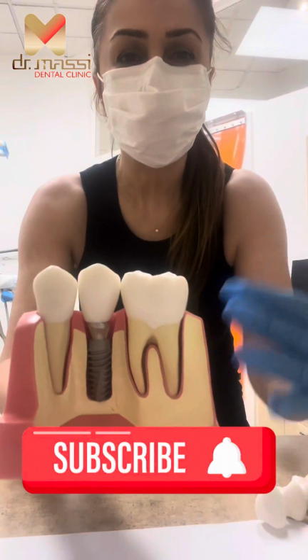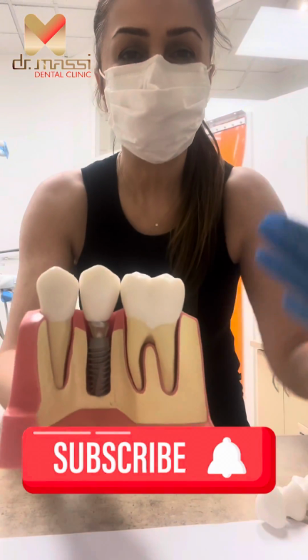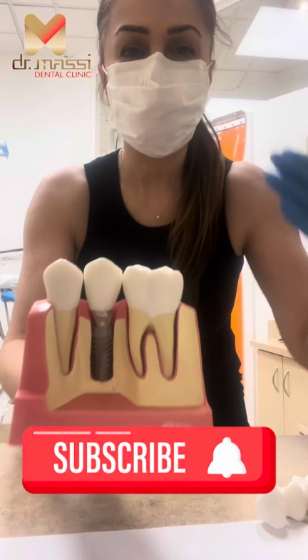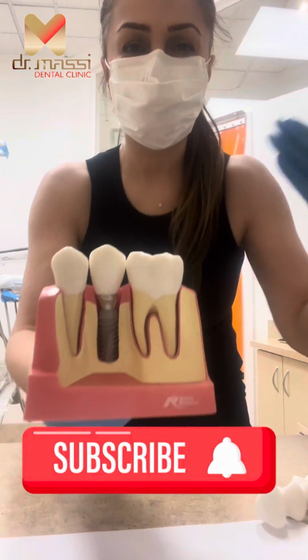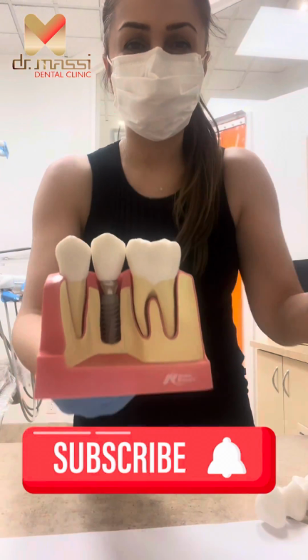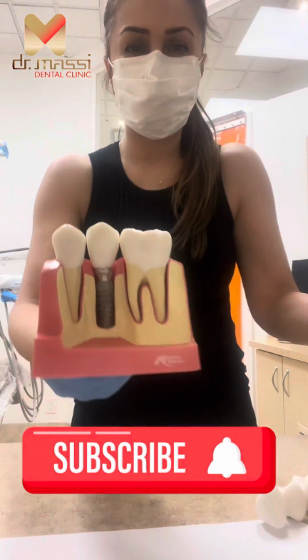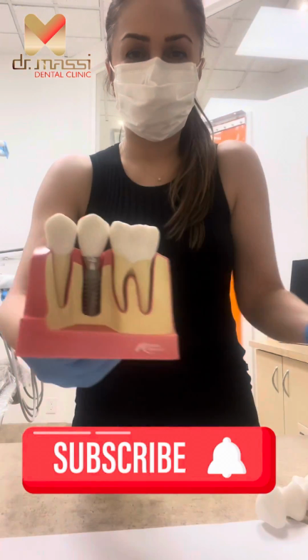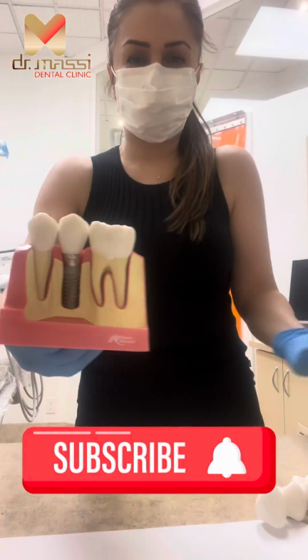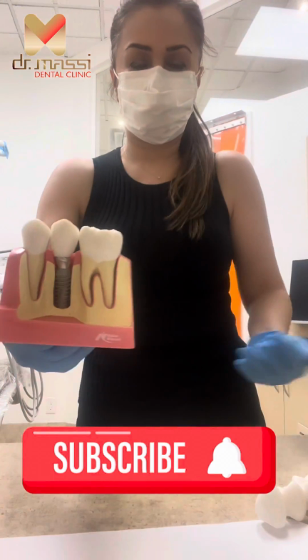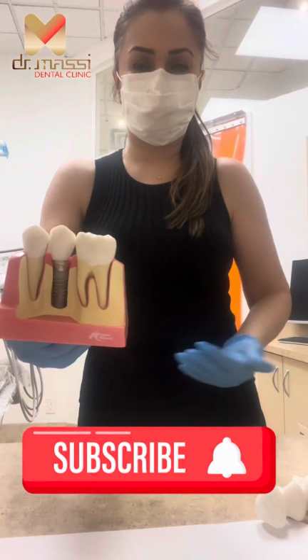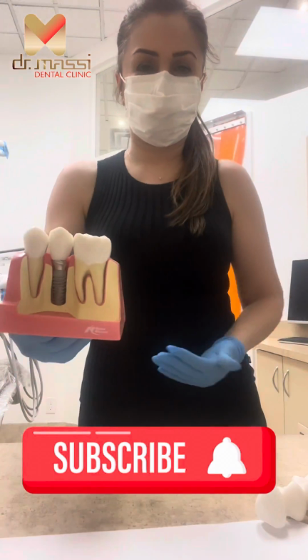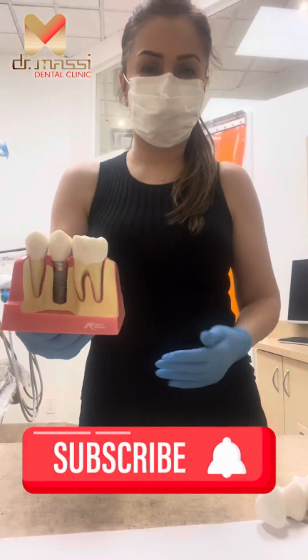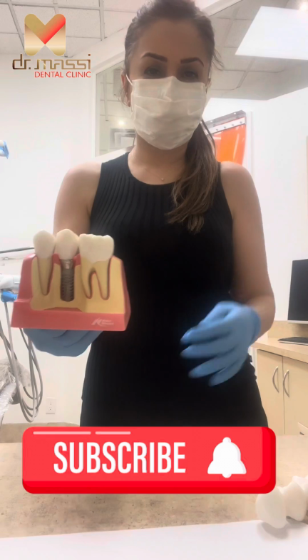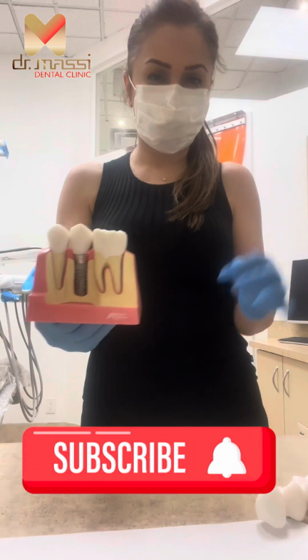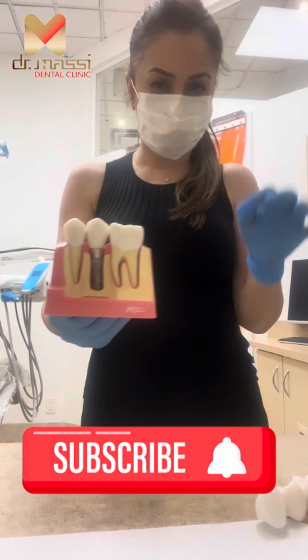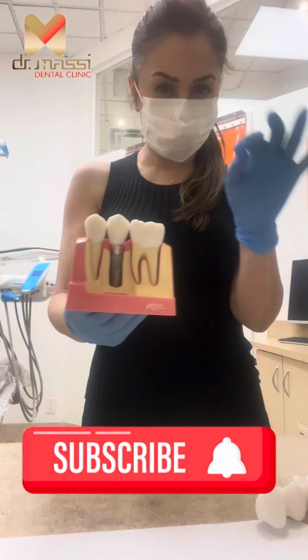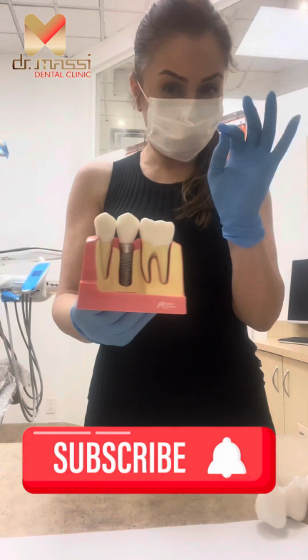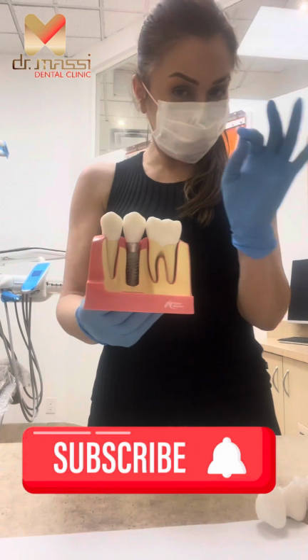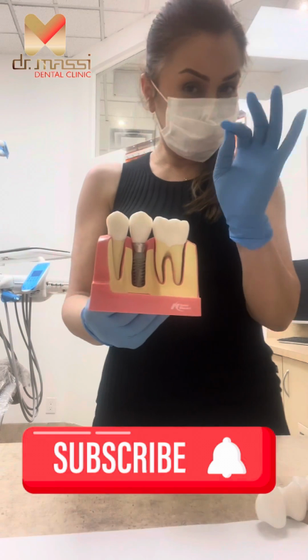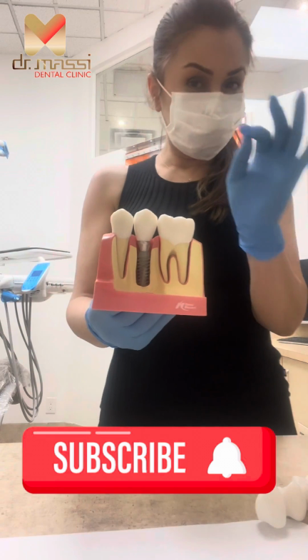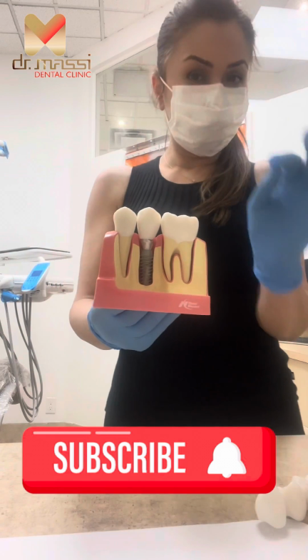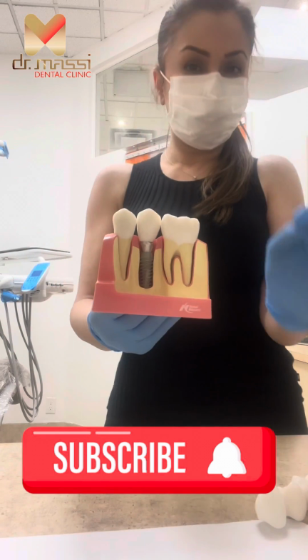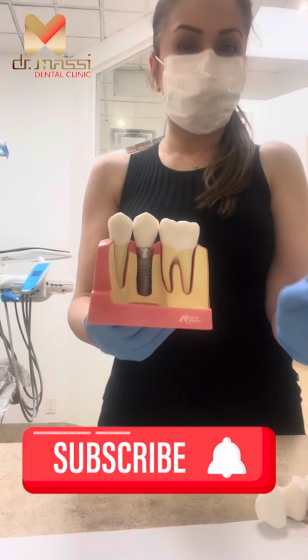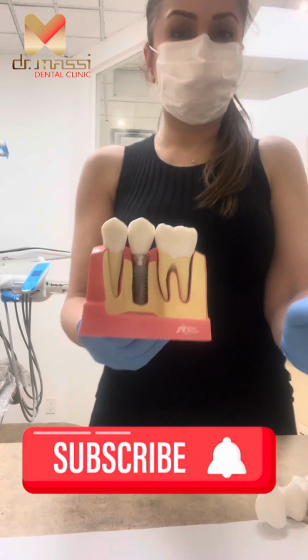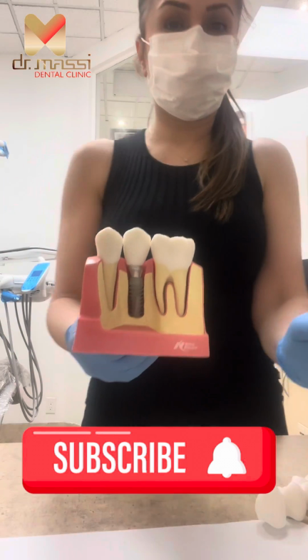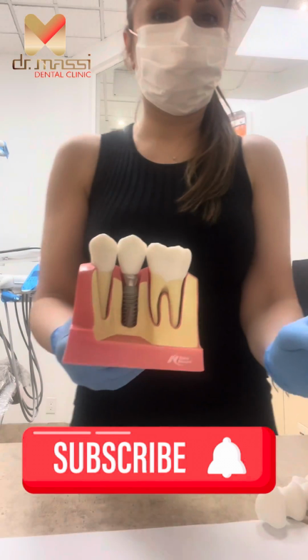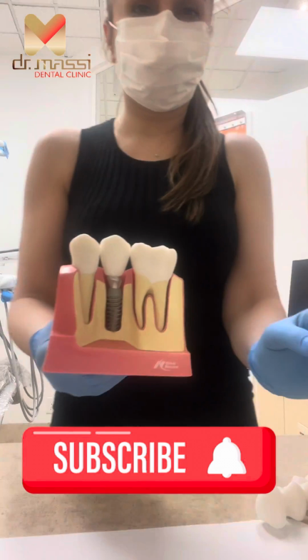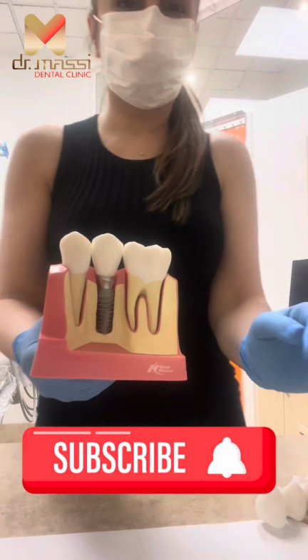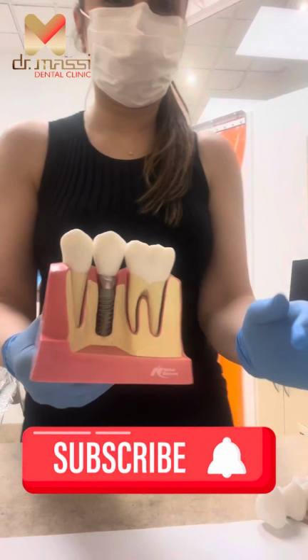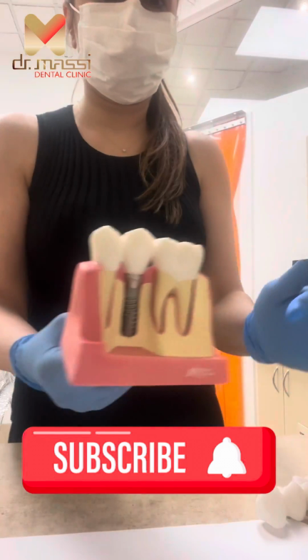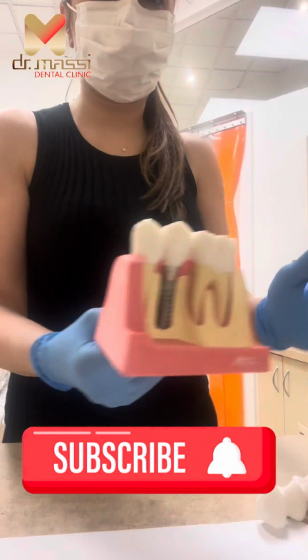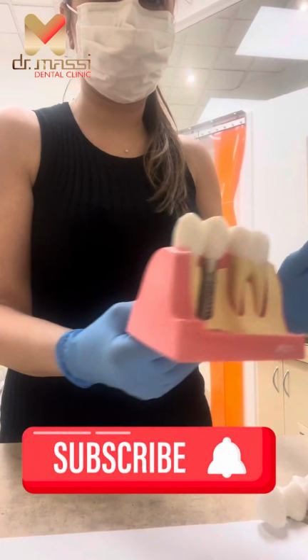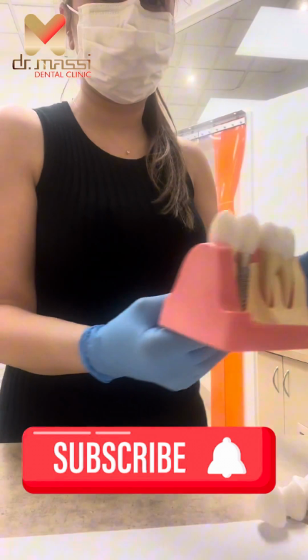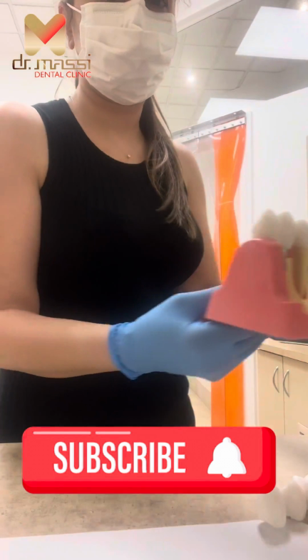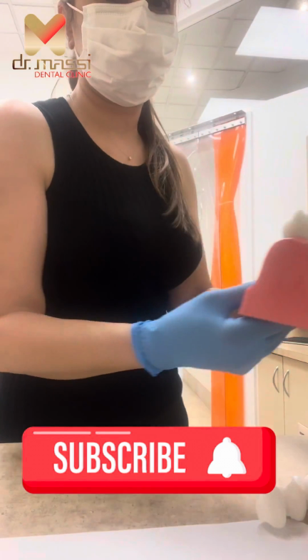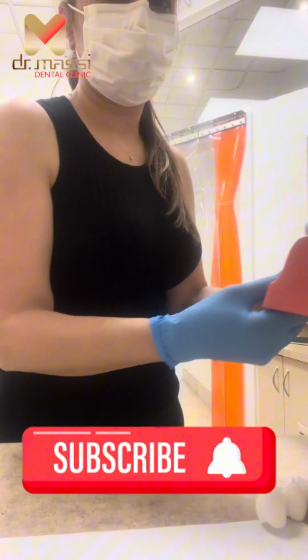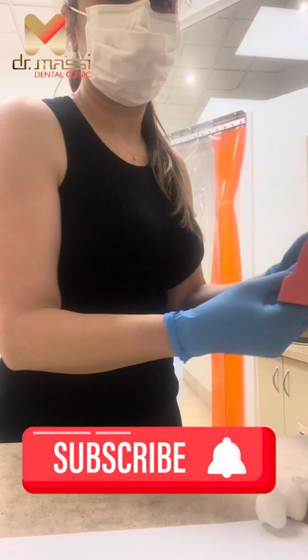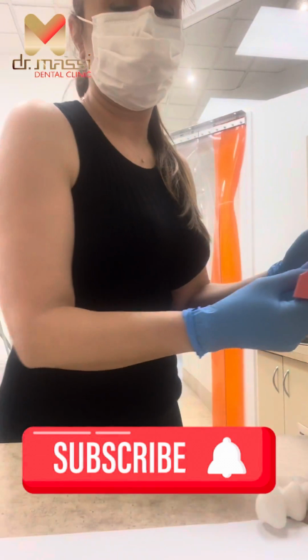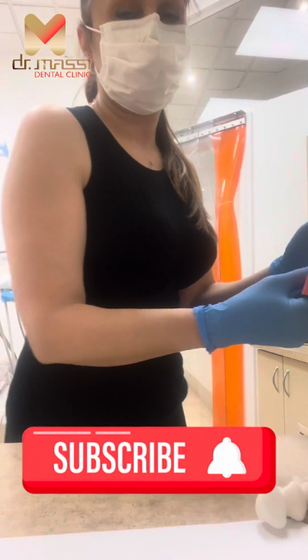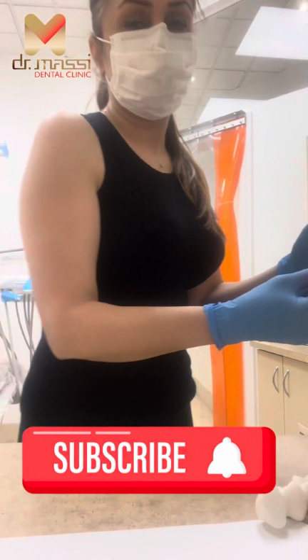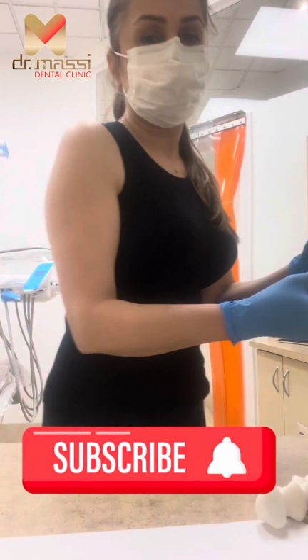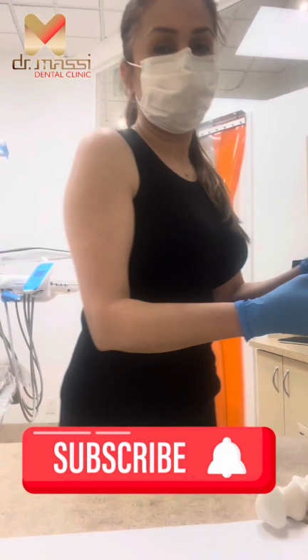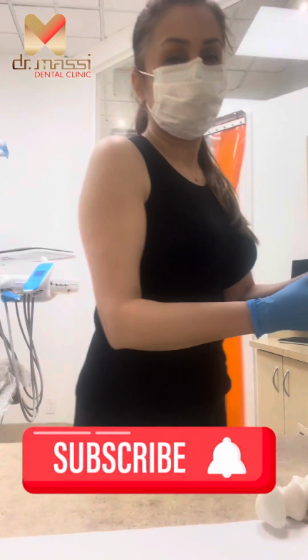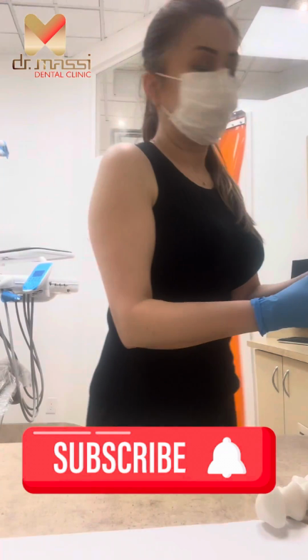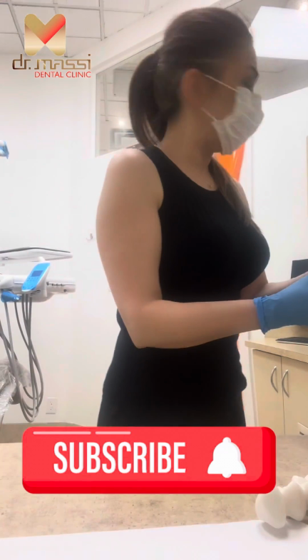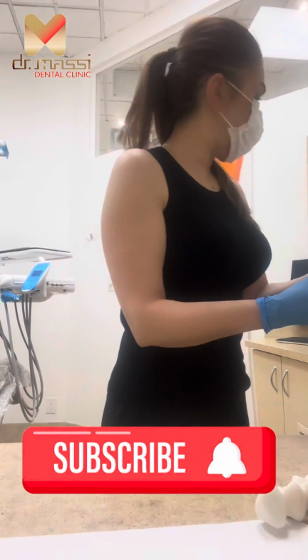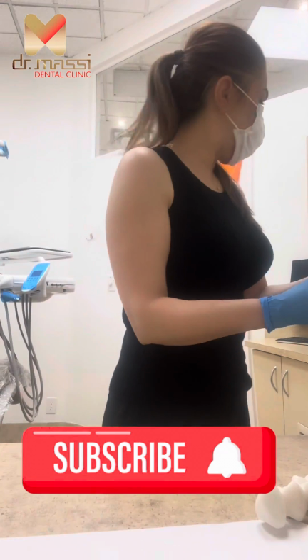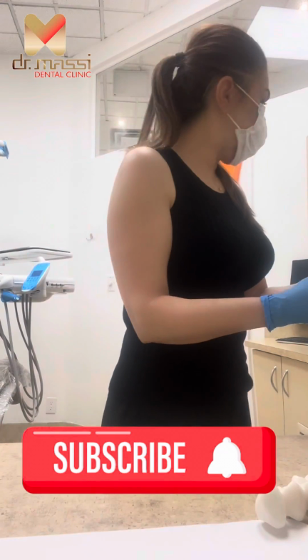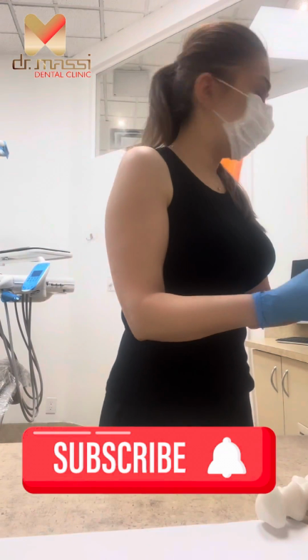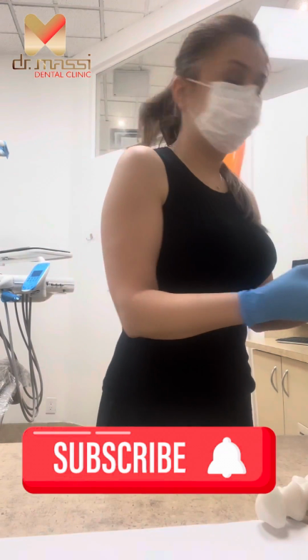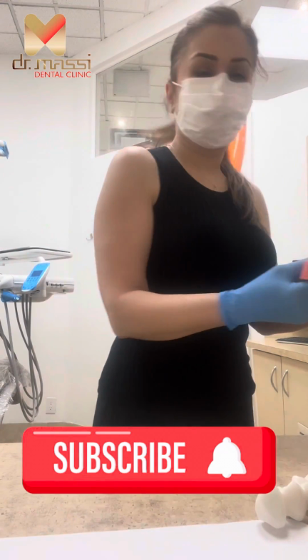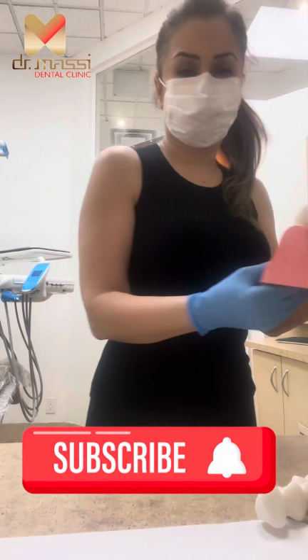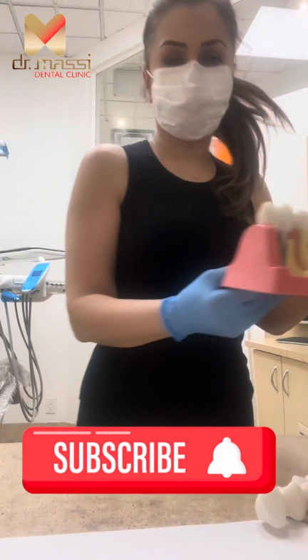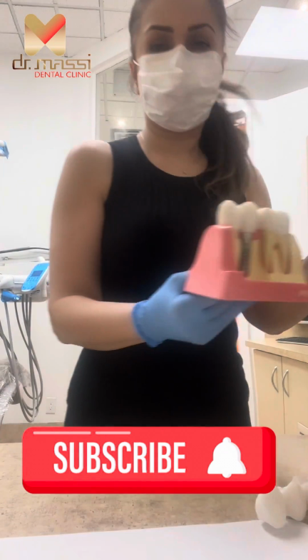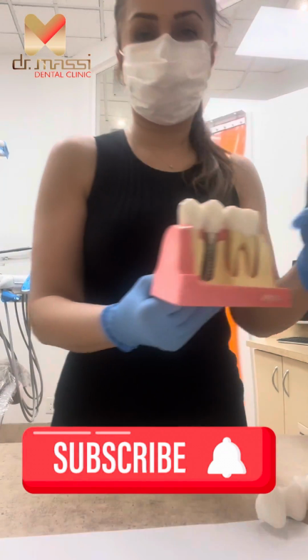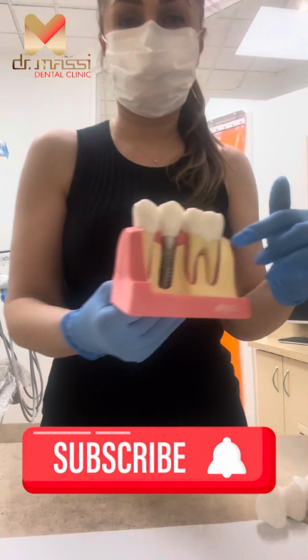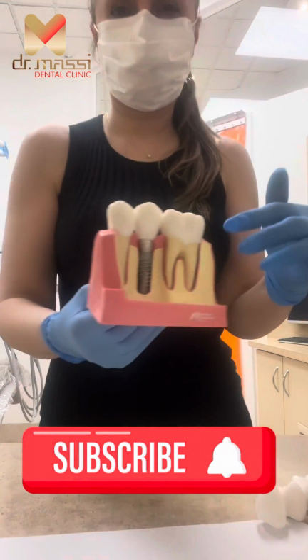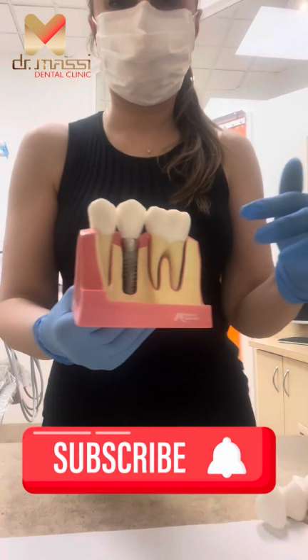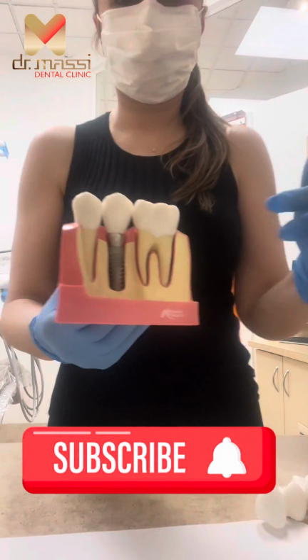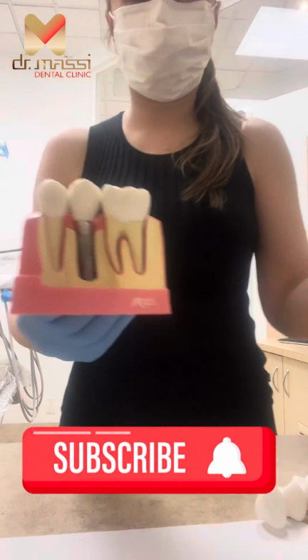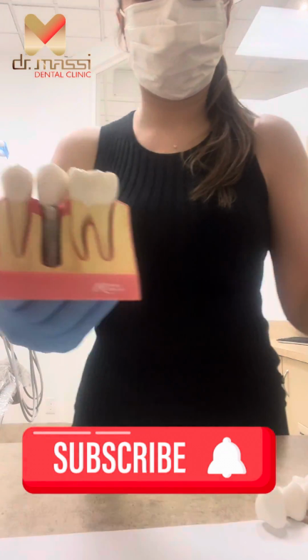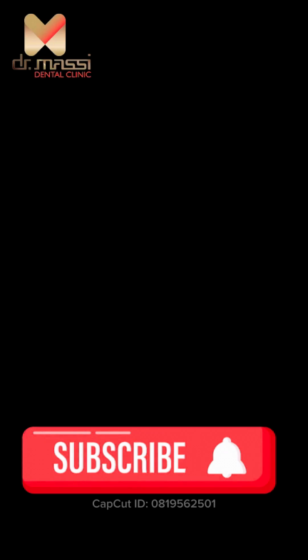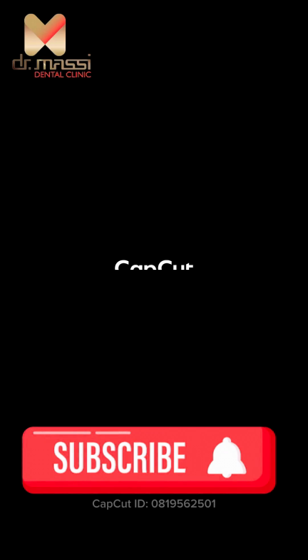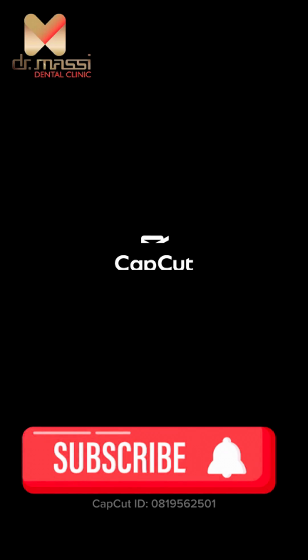Hope you enjoyed the video. Please do not forget to subscribe to my channel. Thank you.